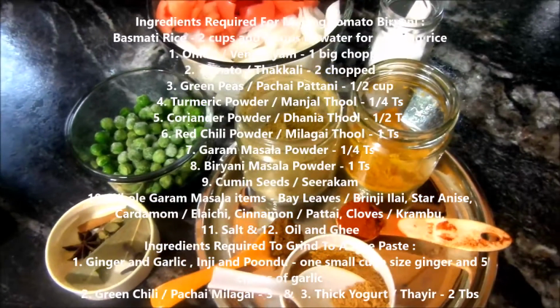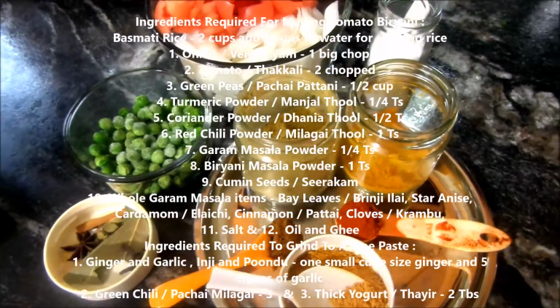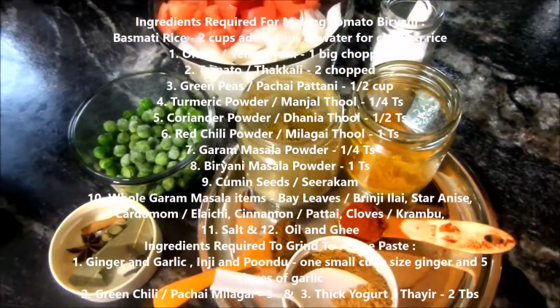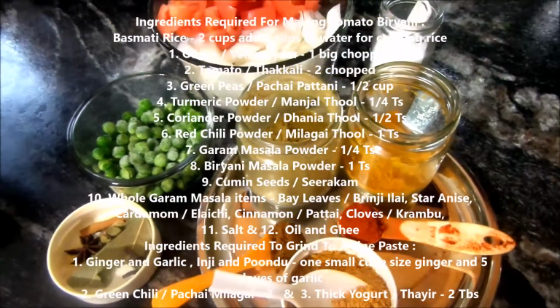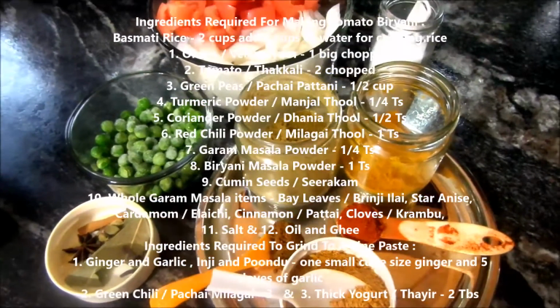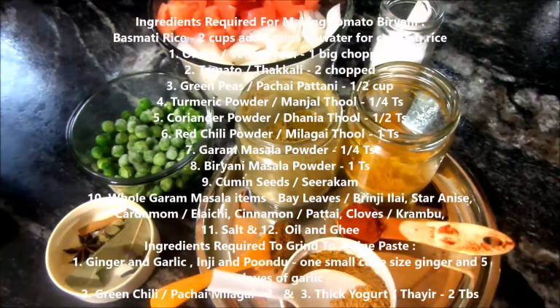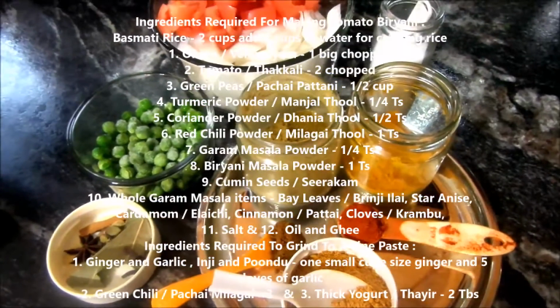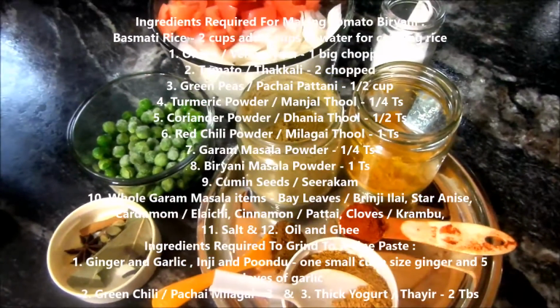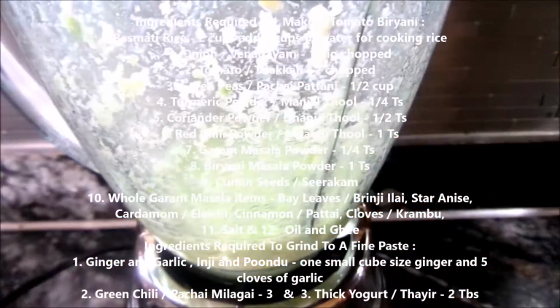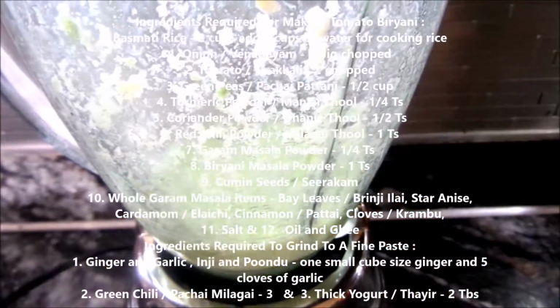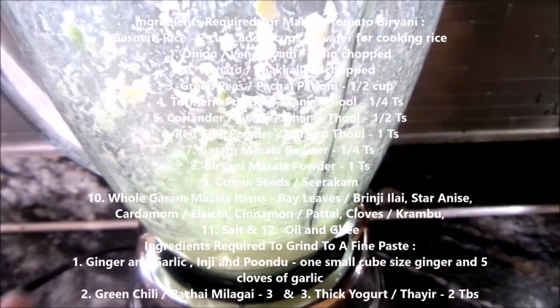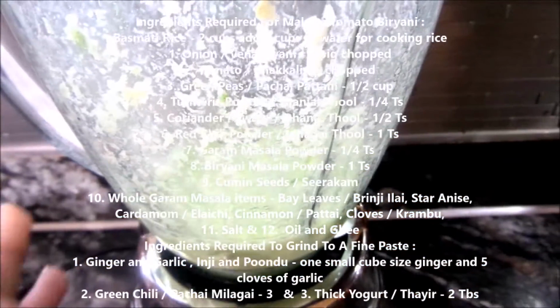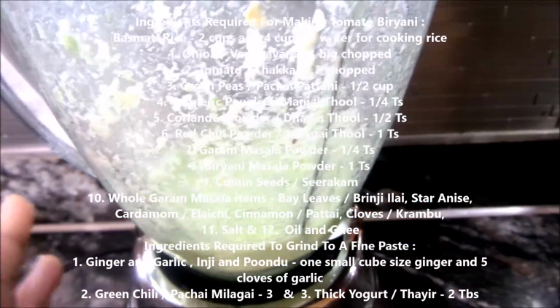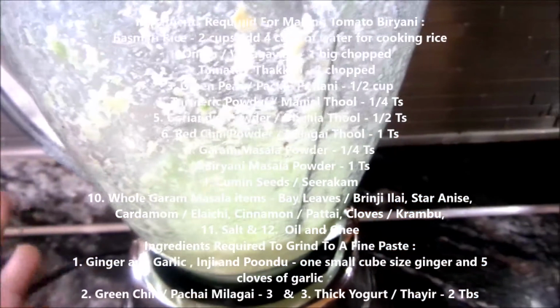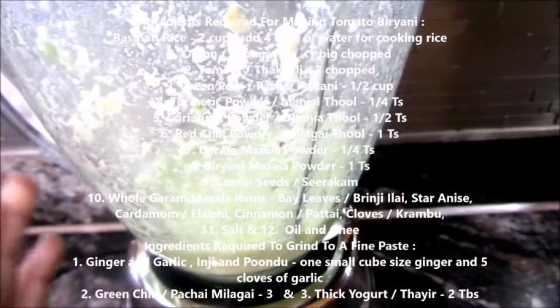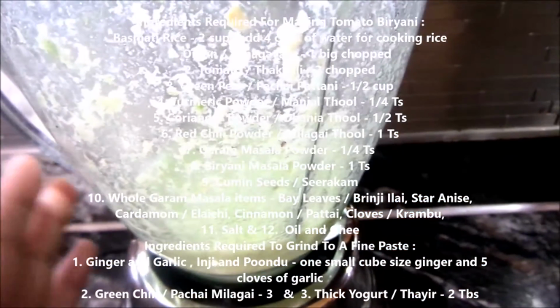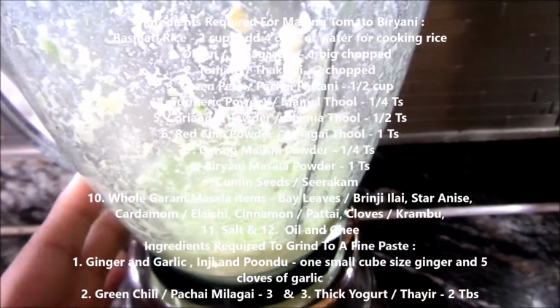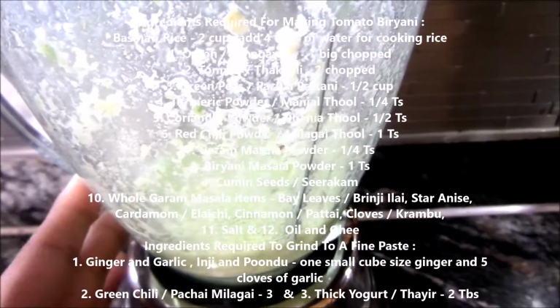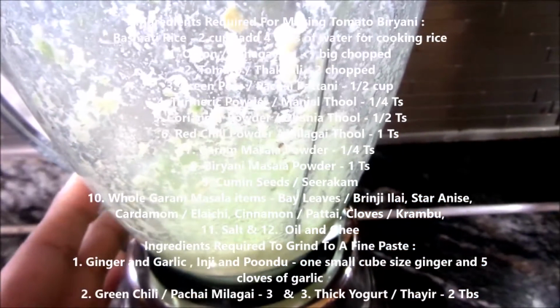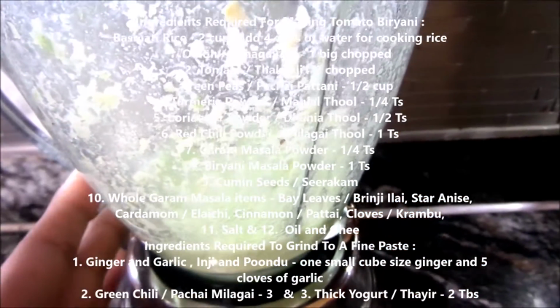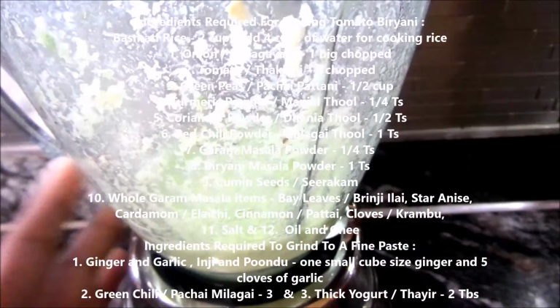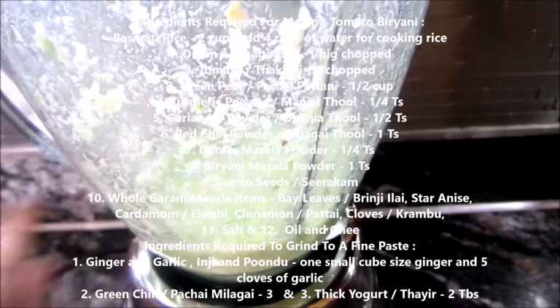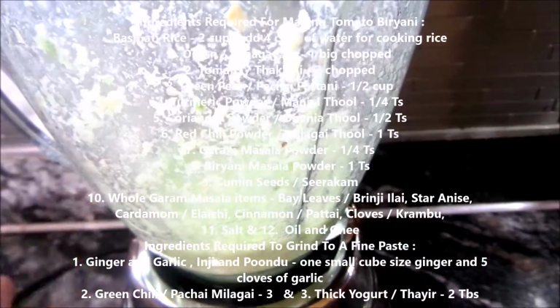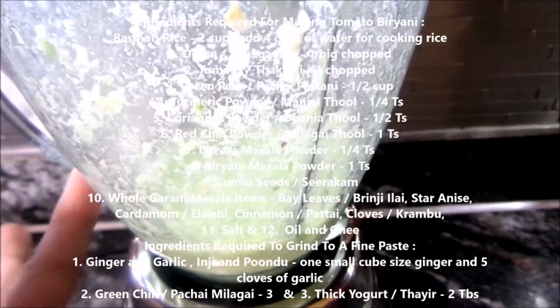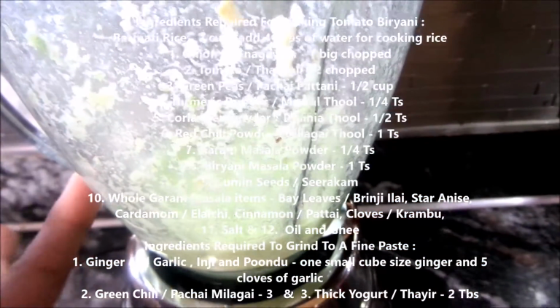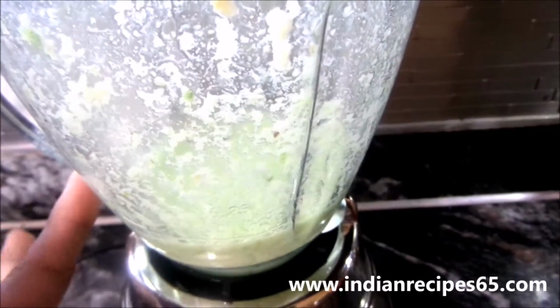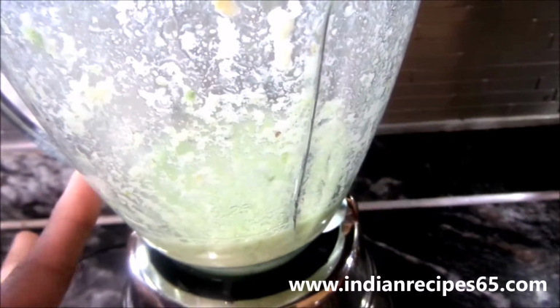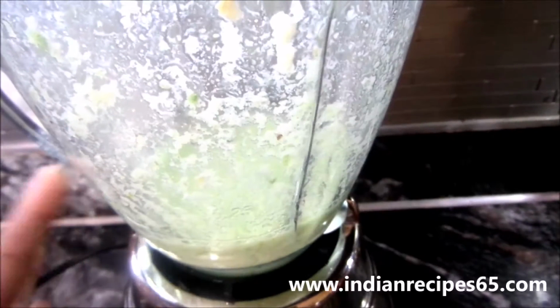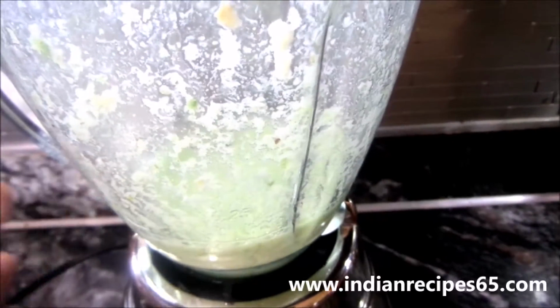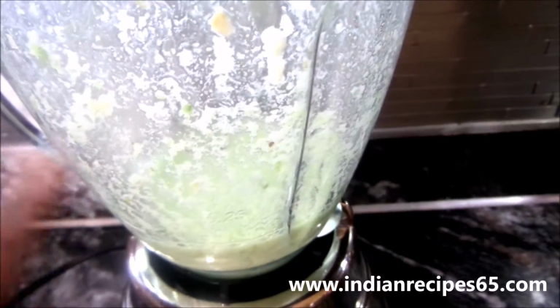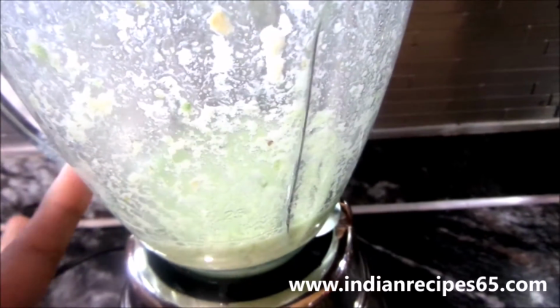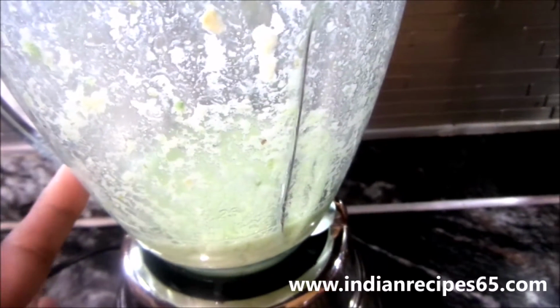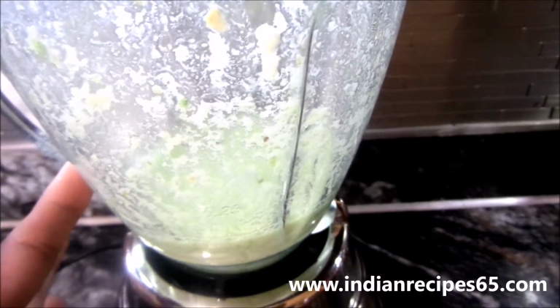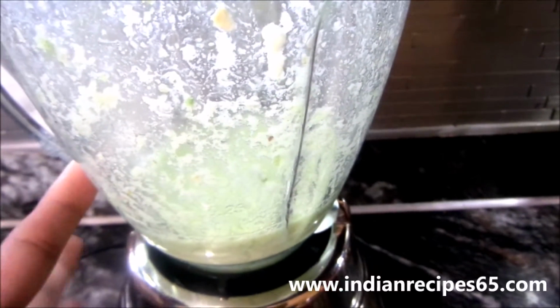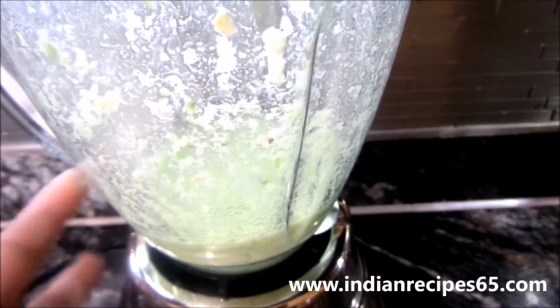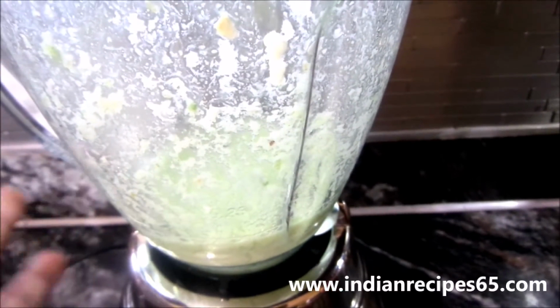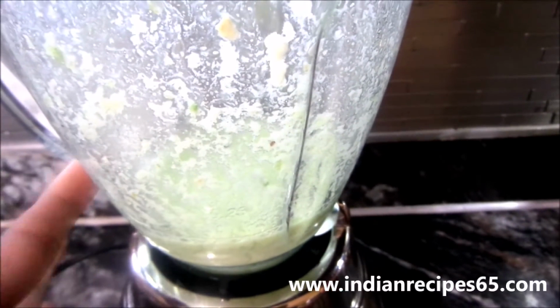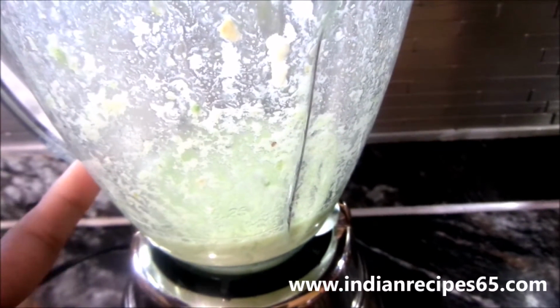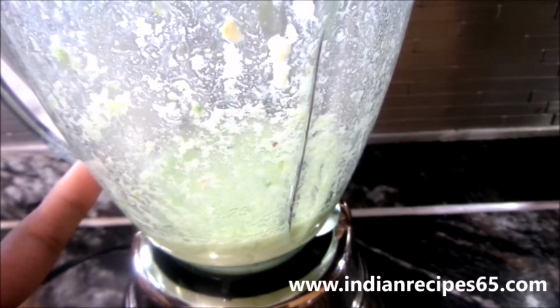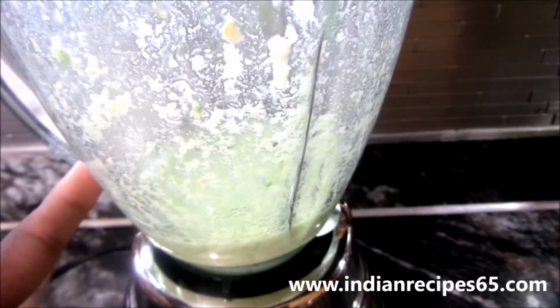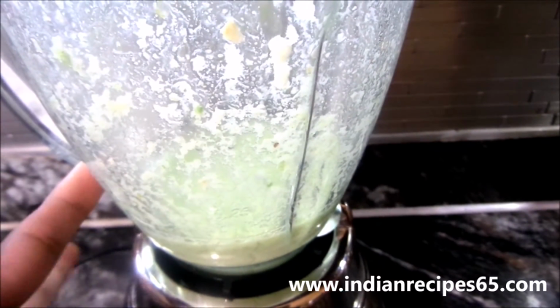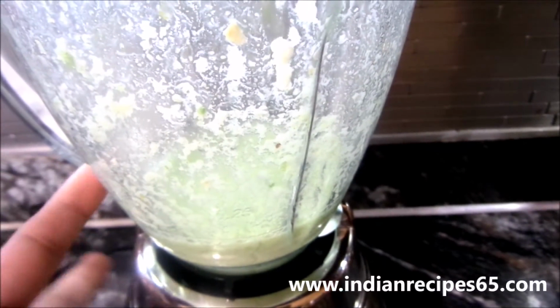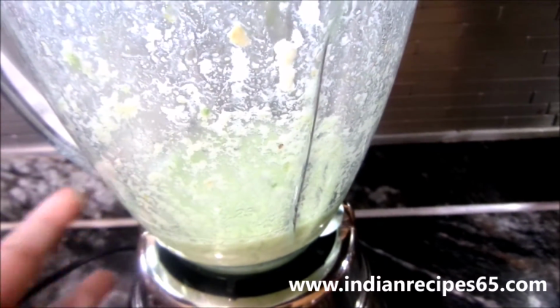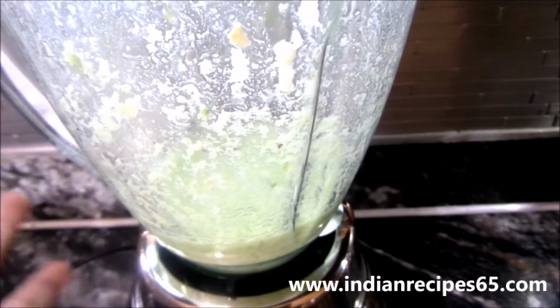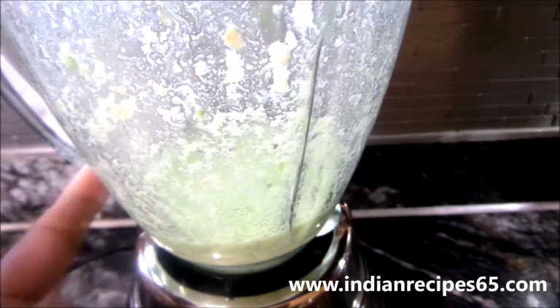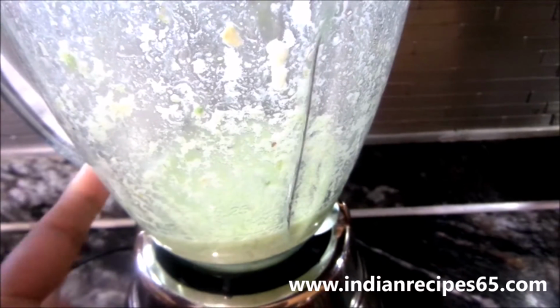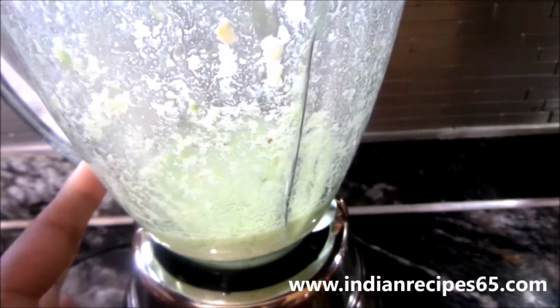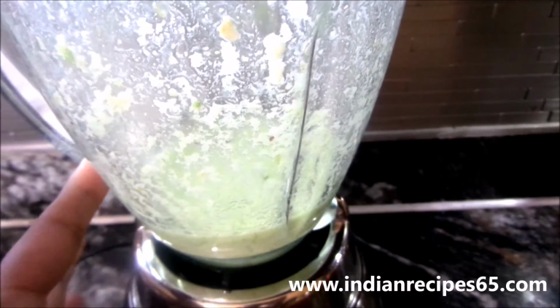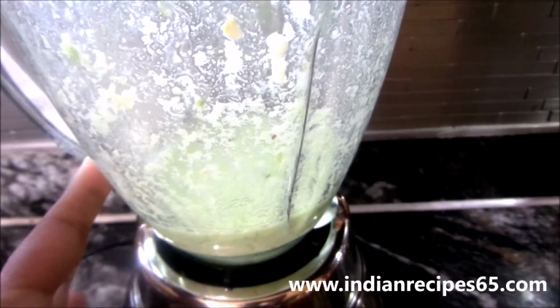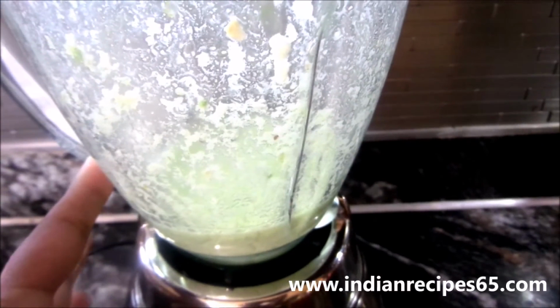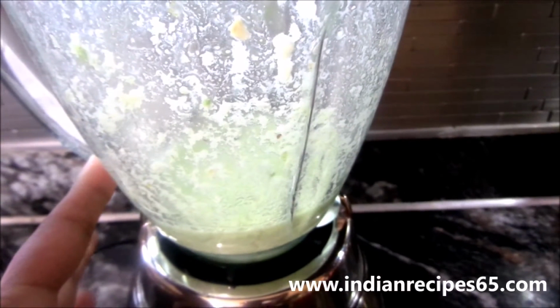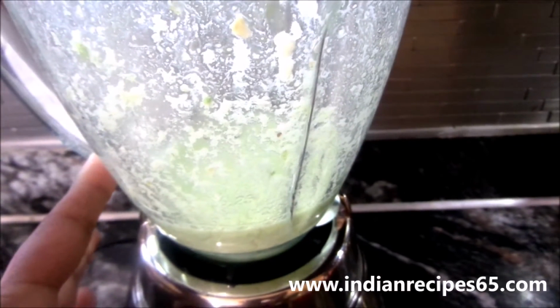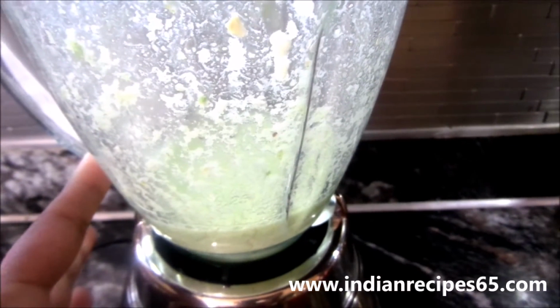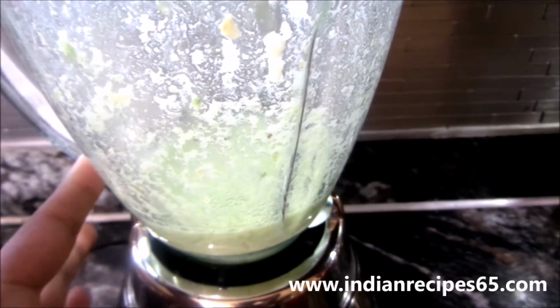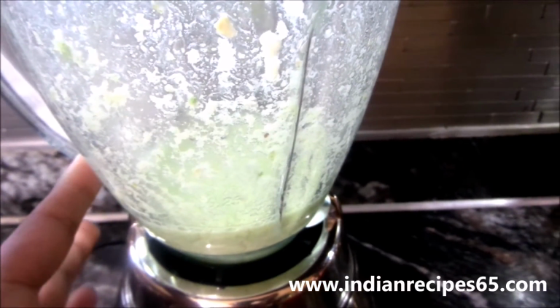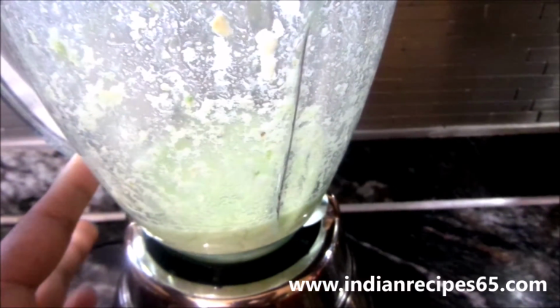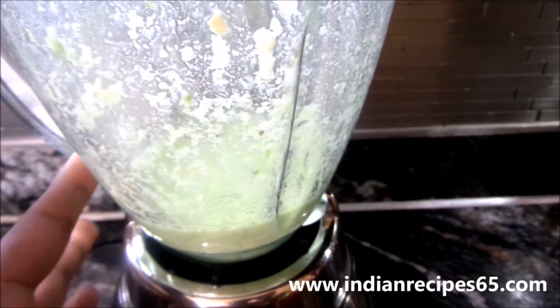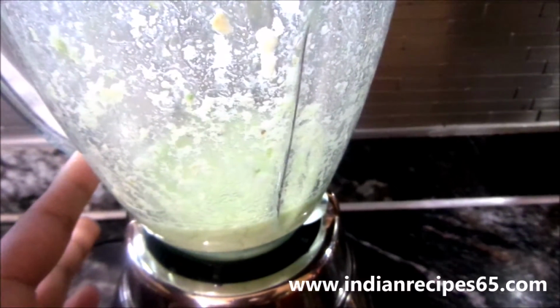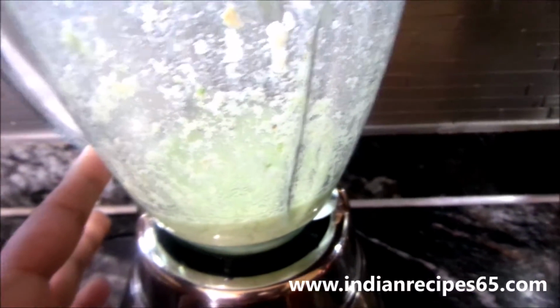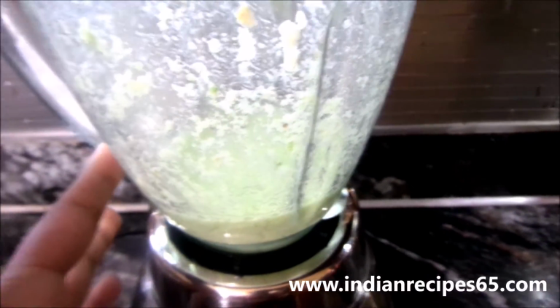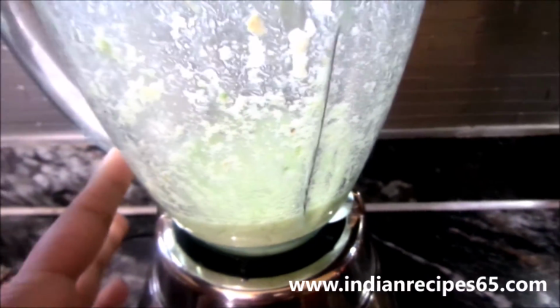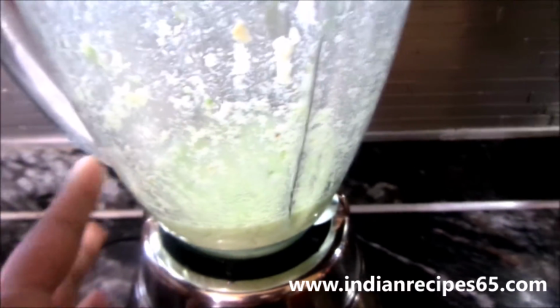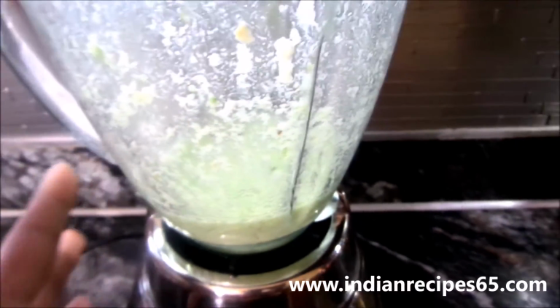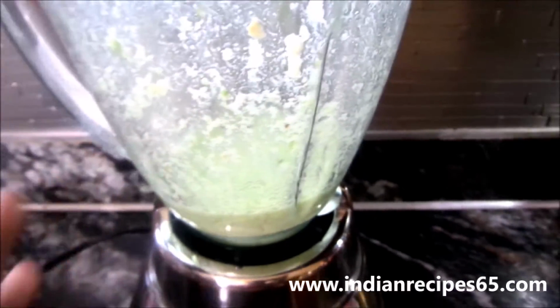Ingredients required to grind to a fine paste are ginger, garlic, green chillies and yogurt.